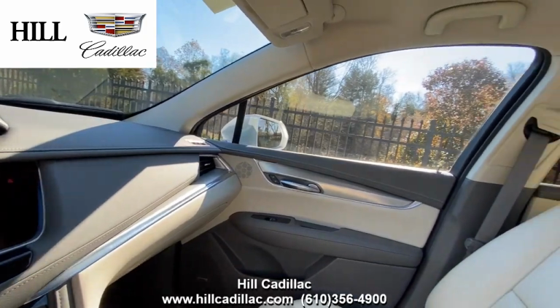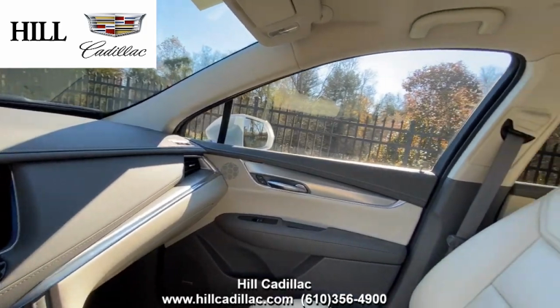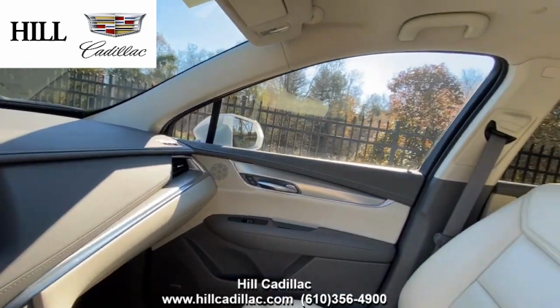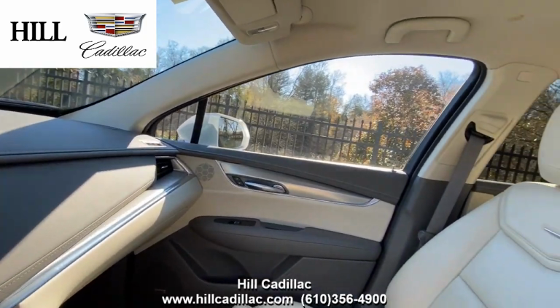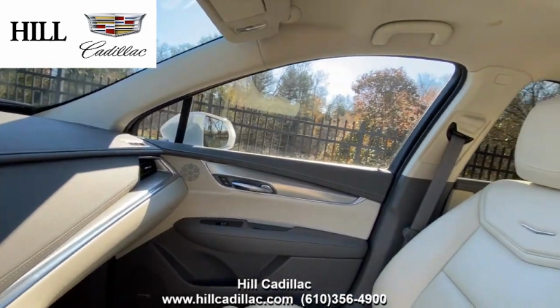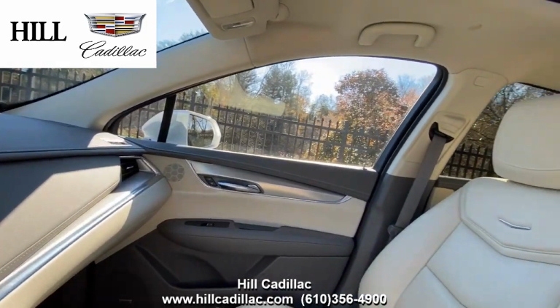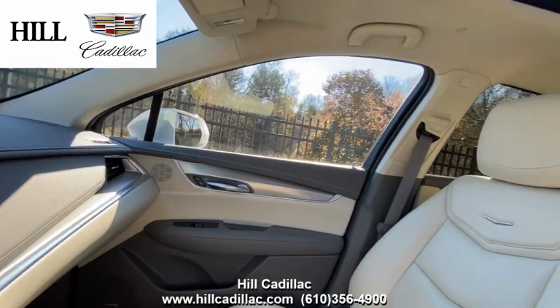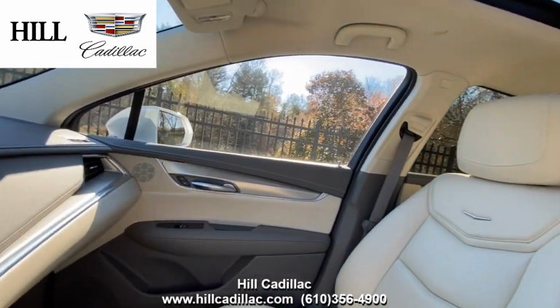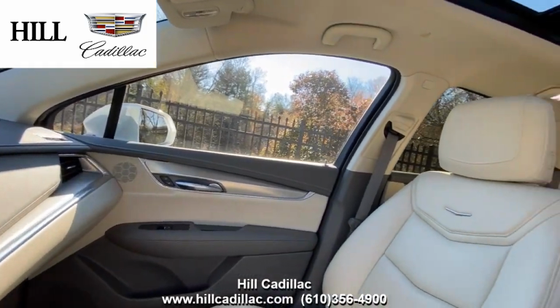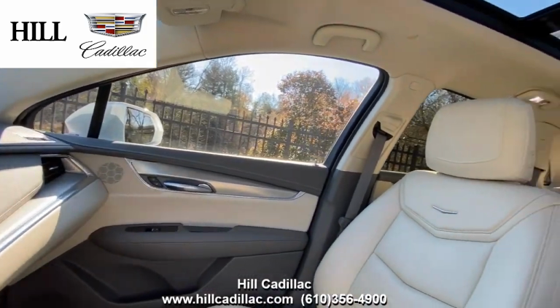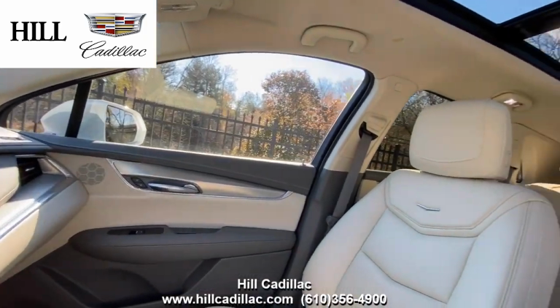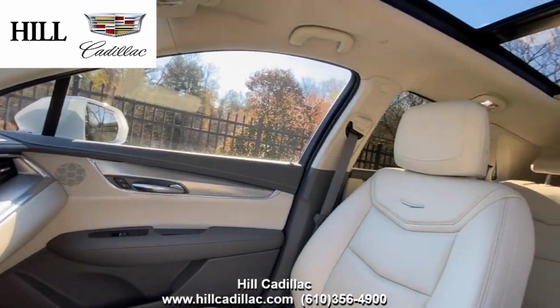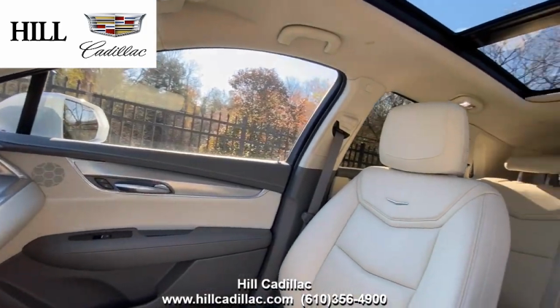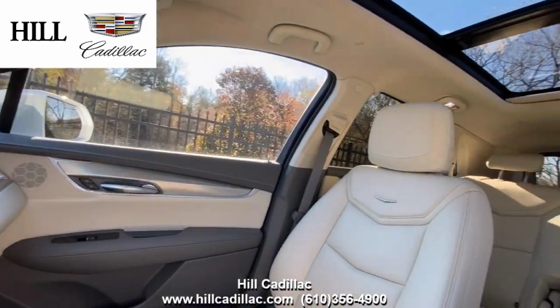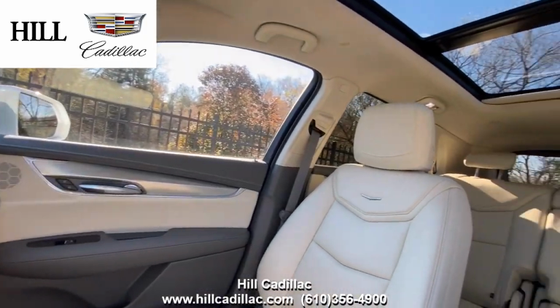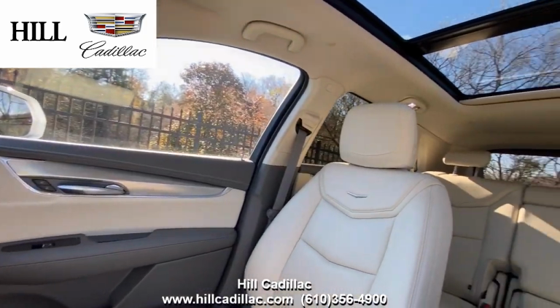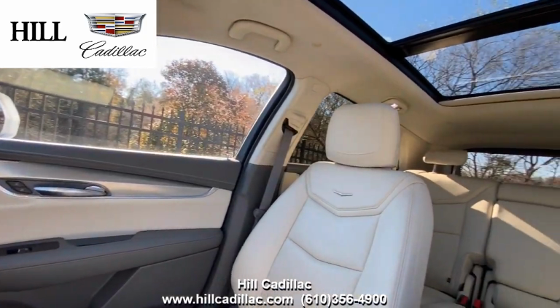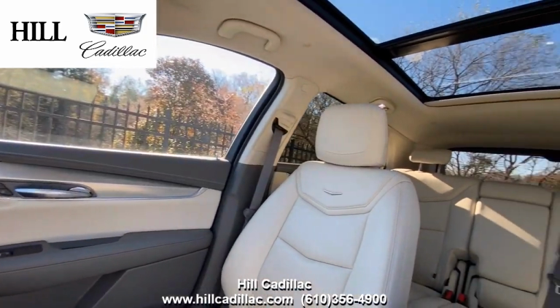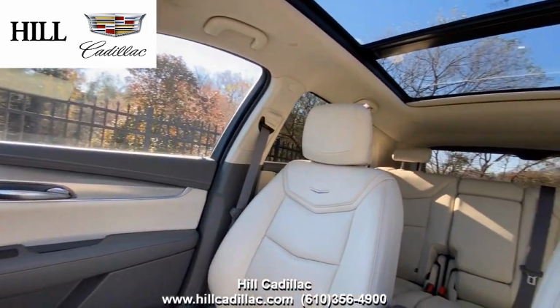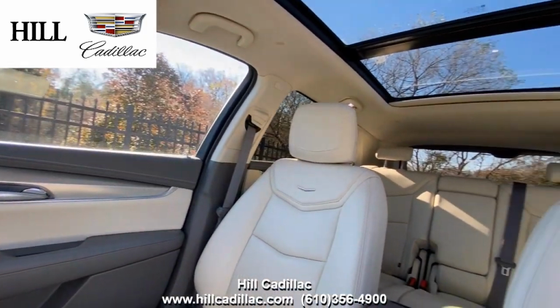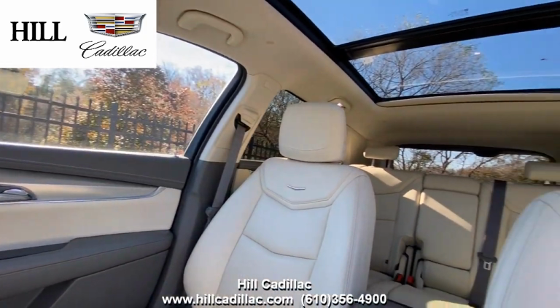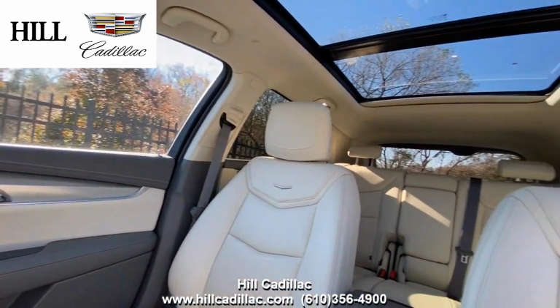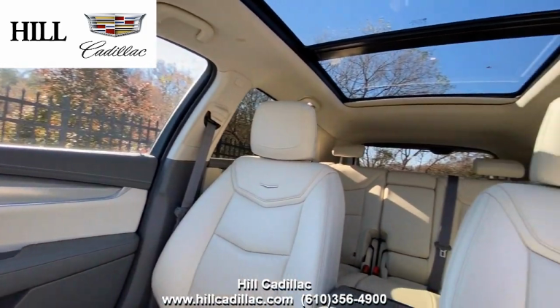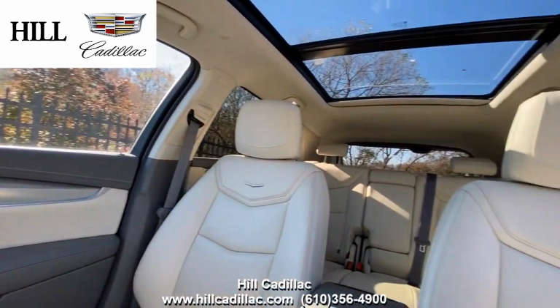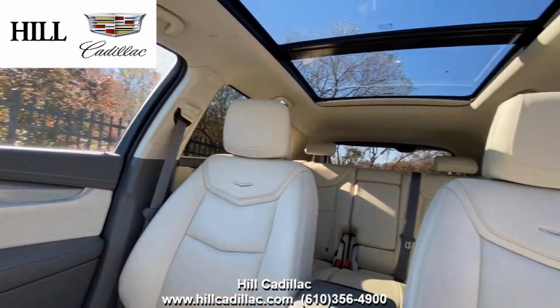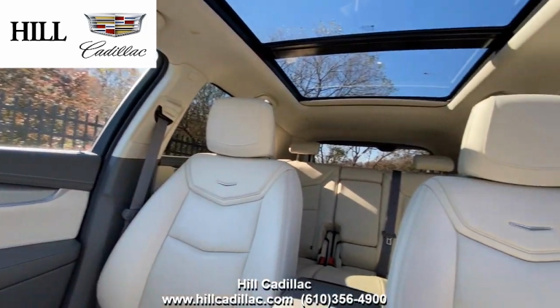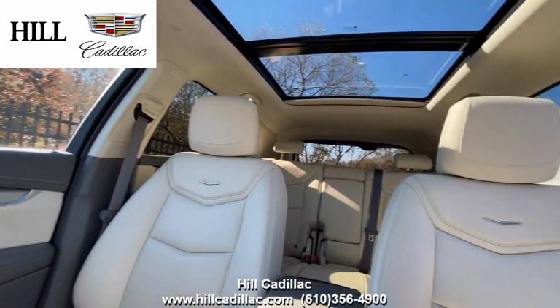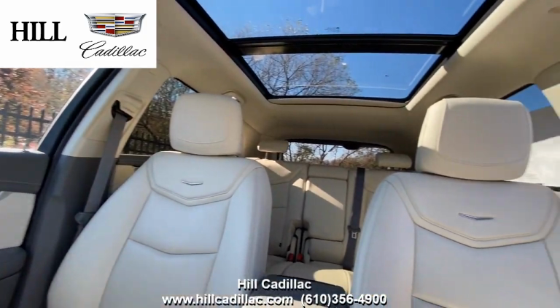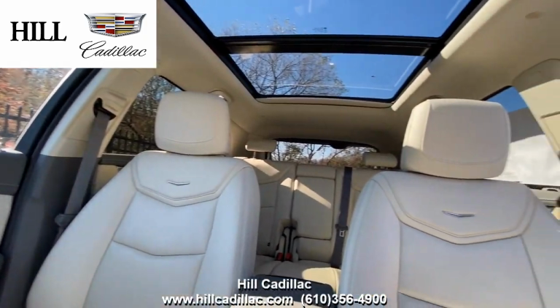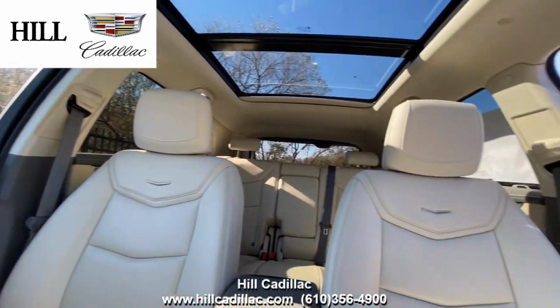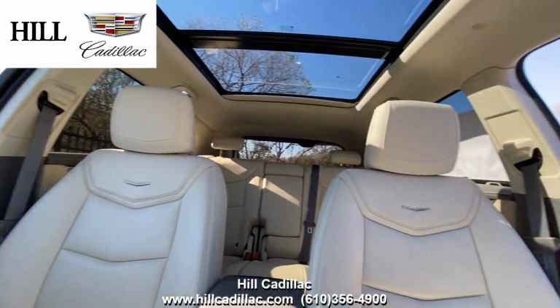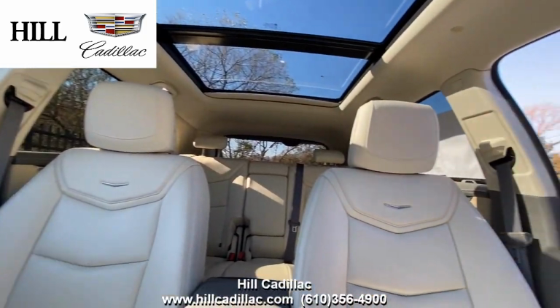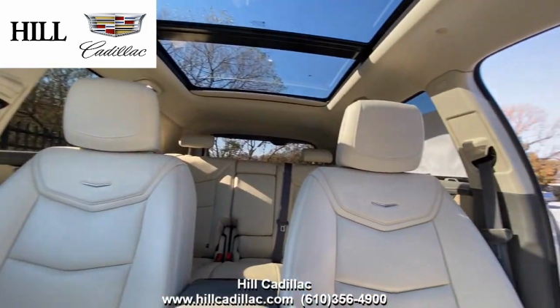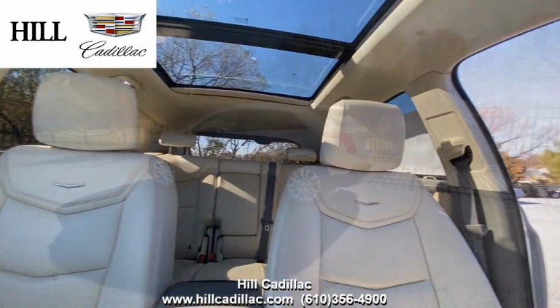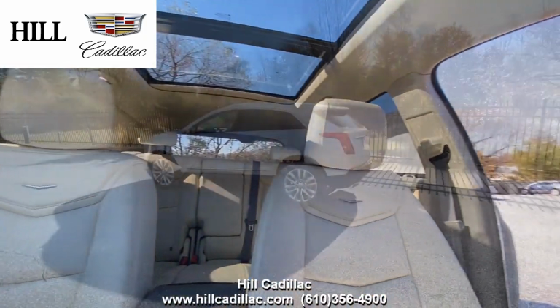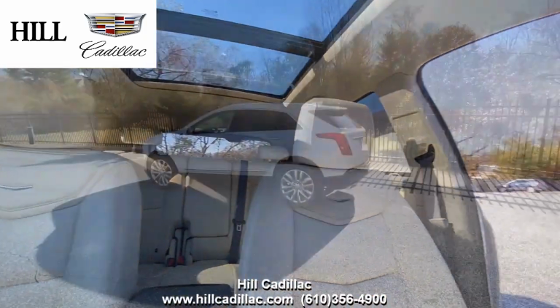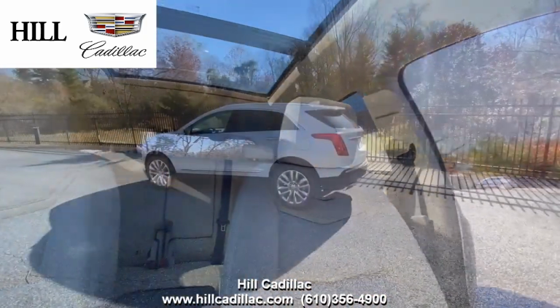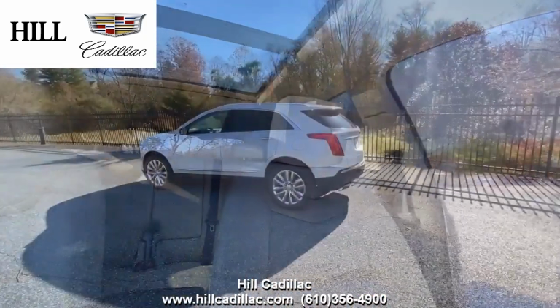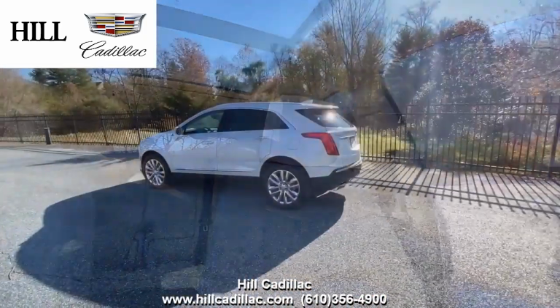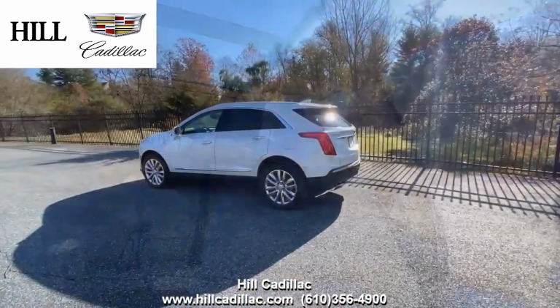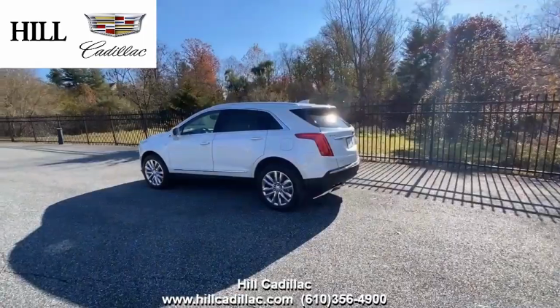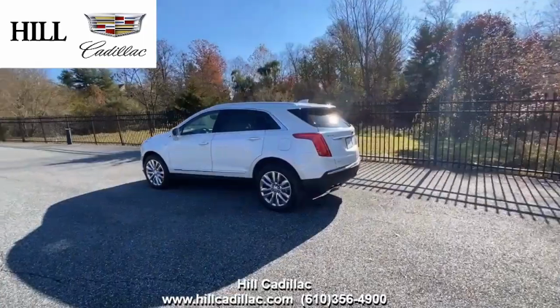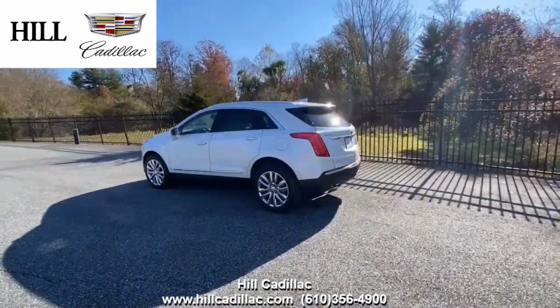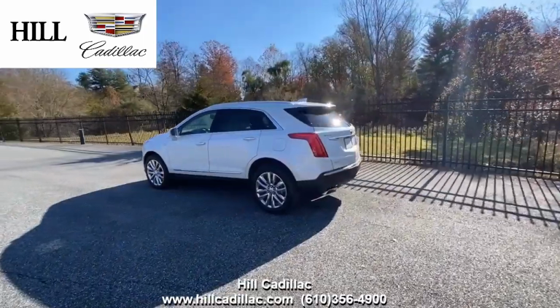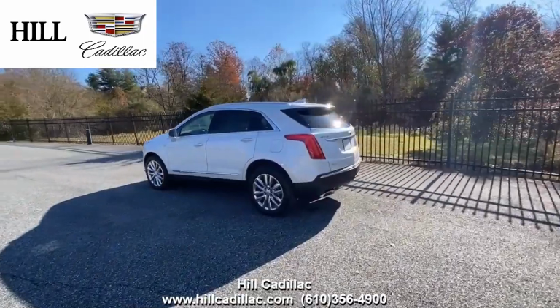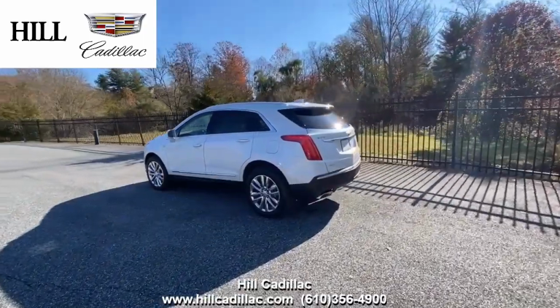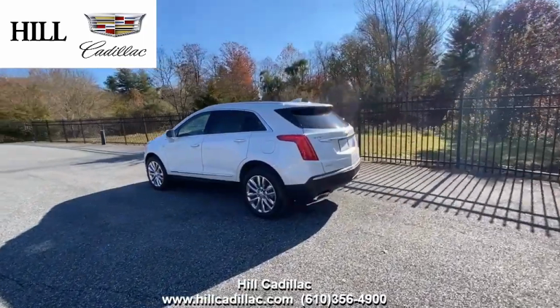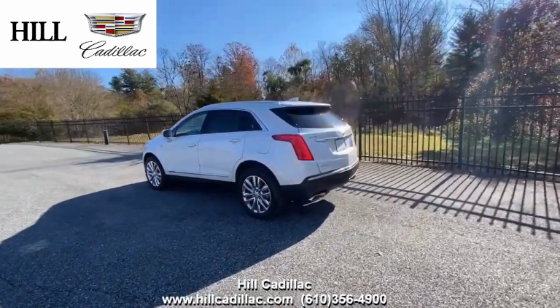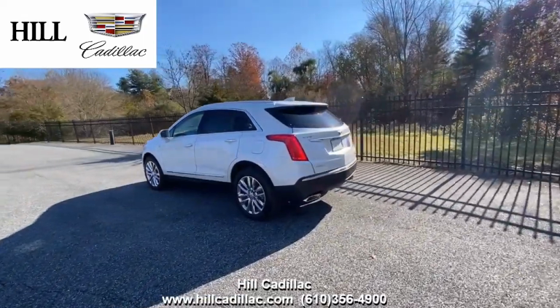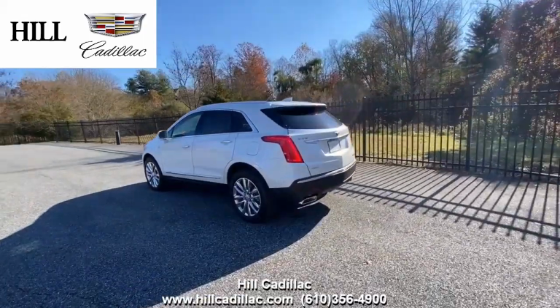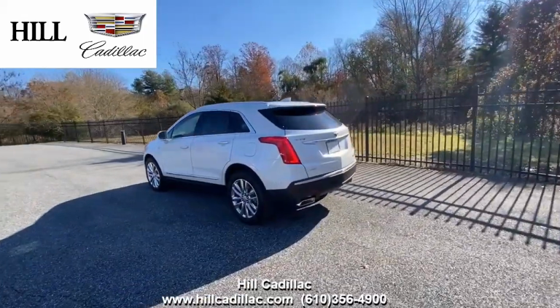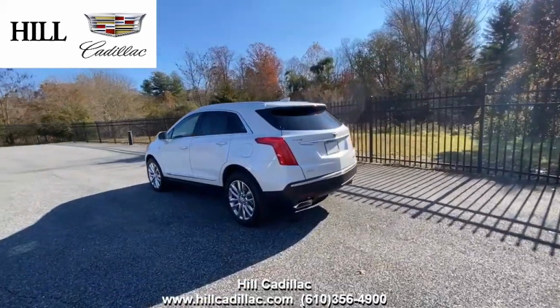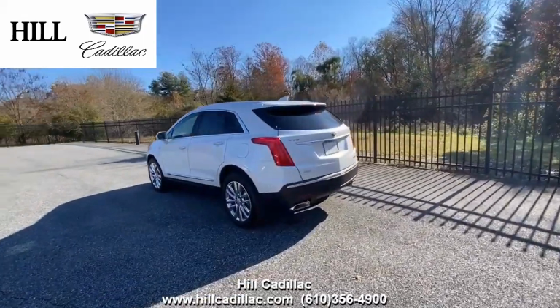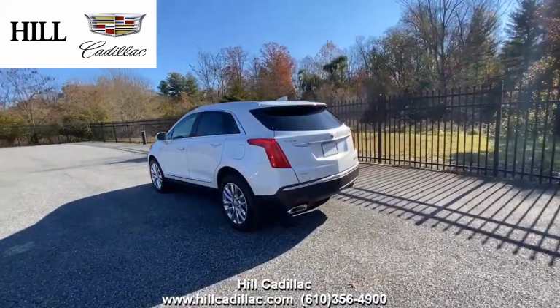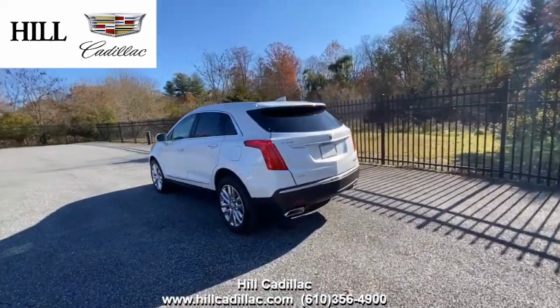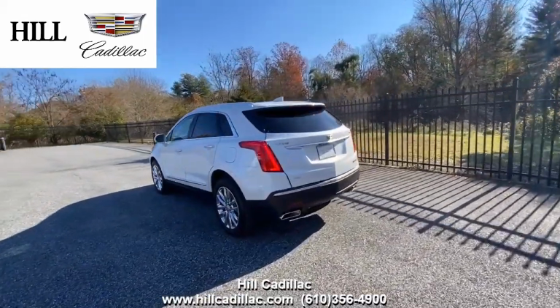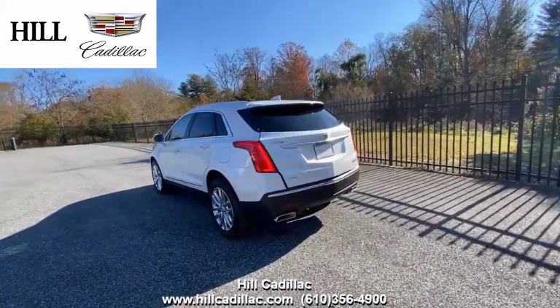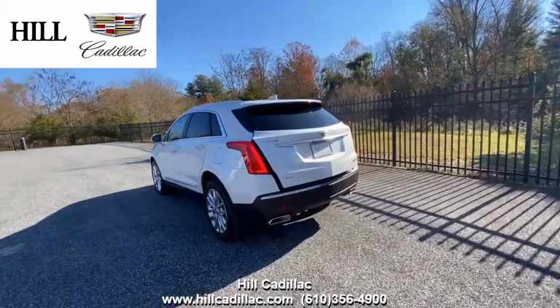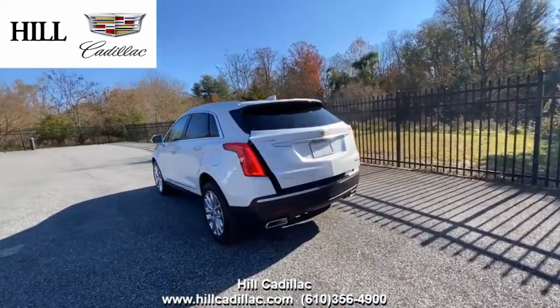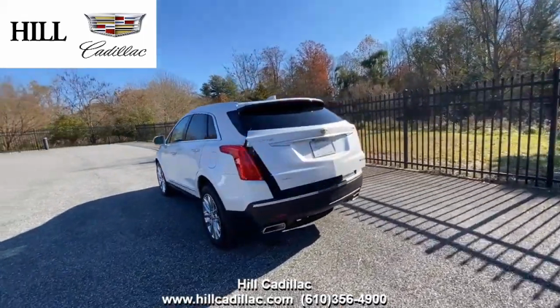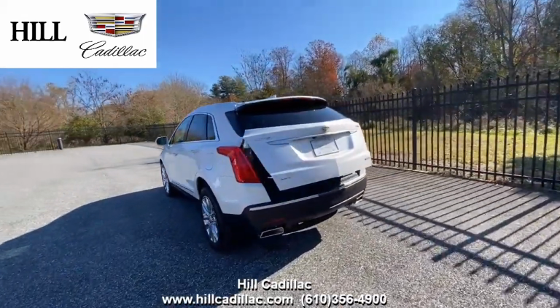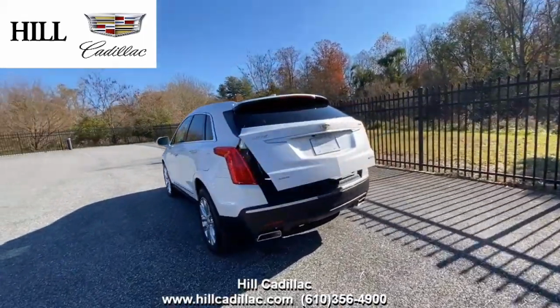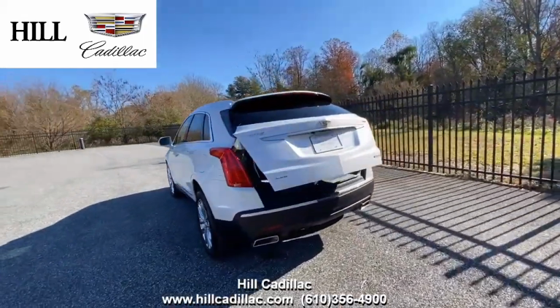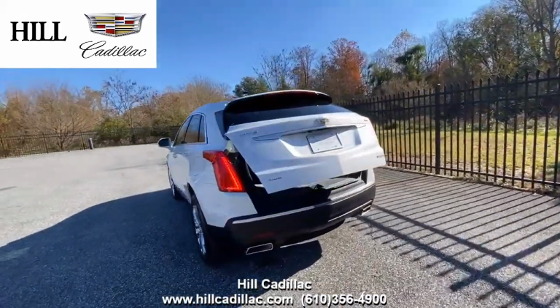On the inside, it has Cirrus leather seats. This car has forward collision alert, lane keep assist, side blind zone alert, and a lot more to keep you safe on the road.